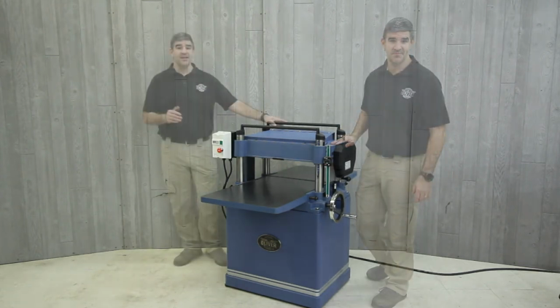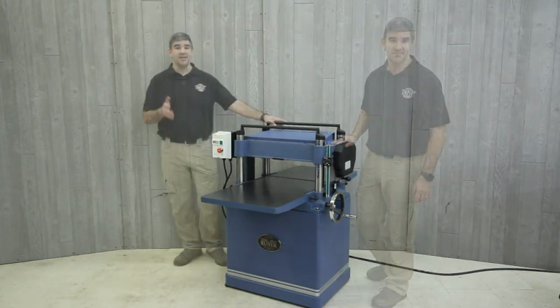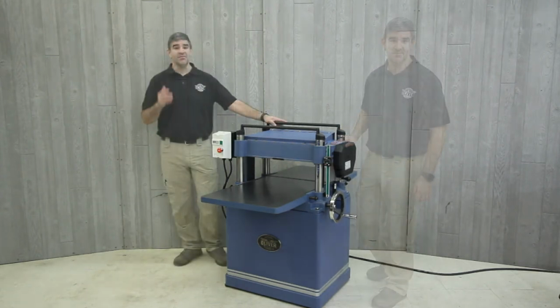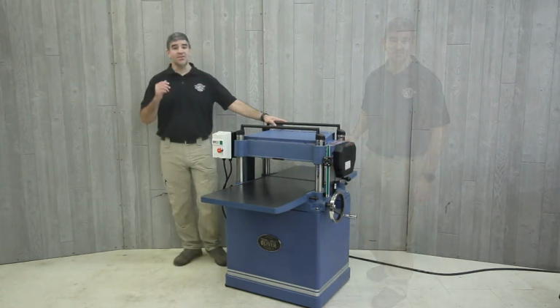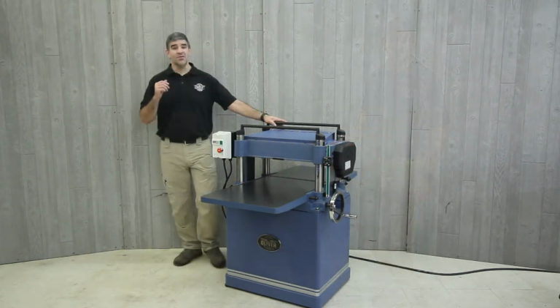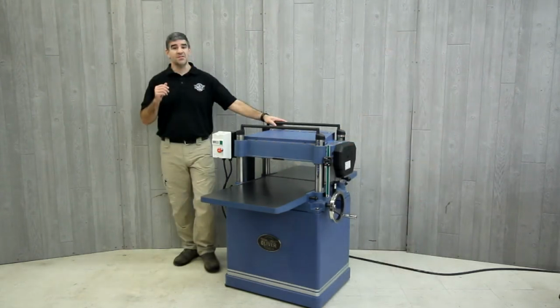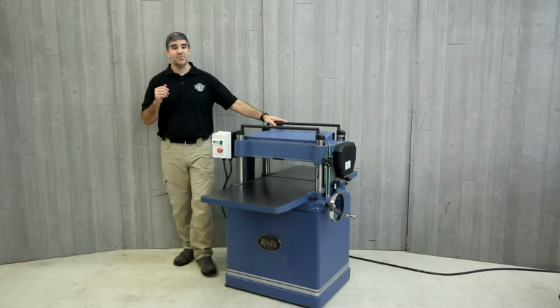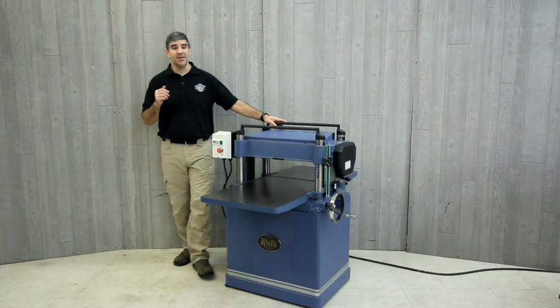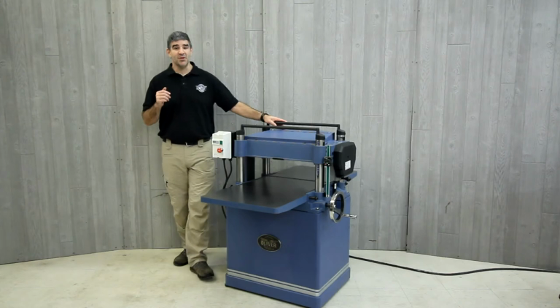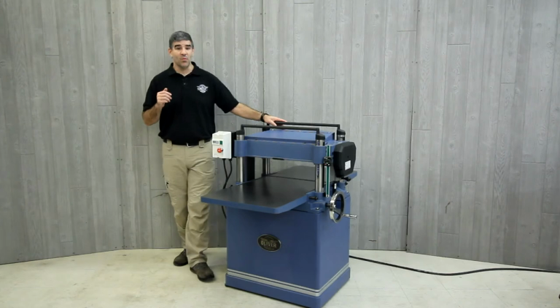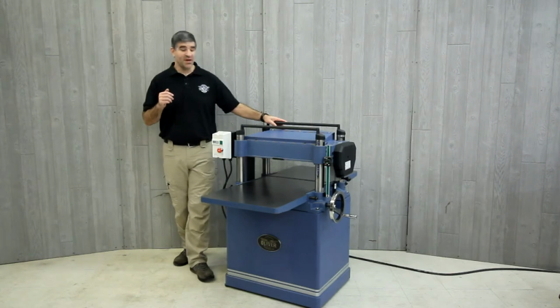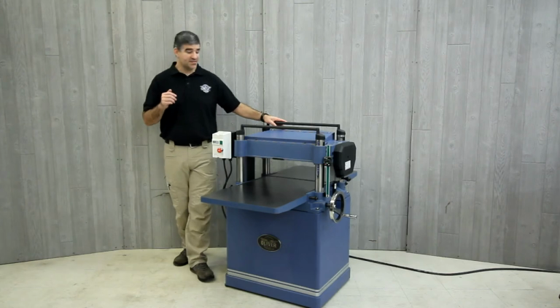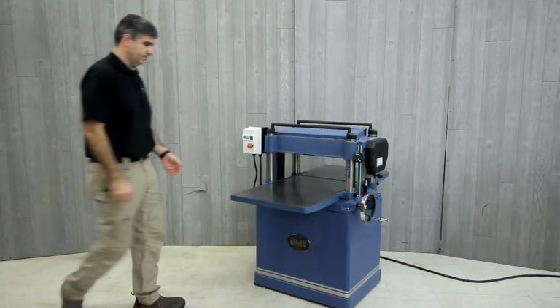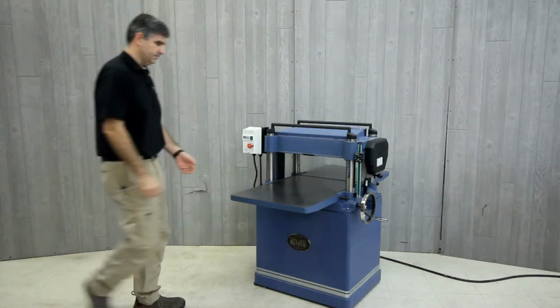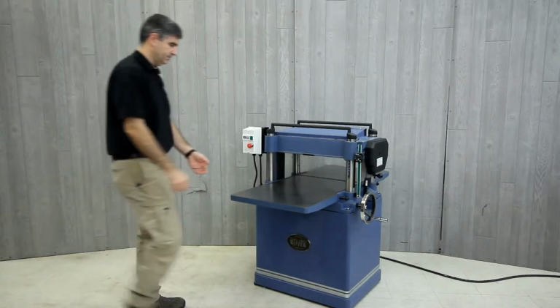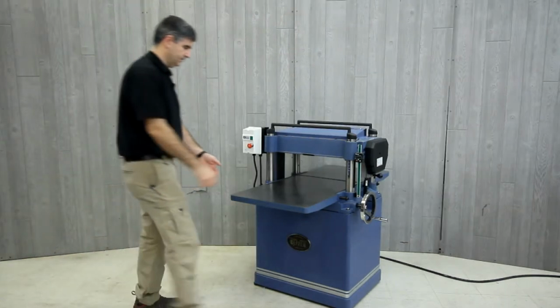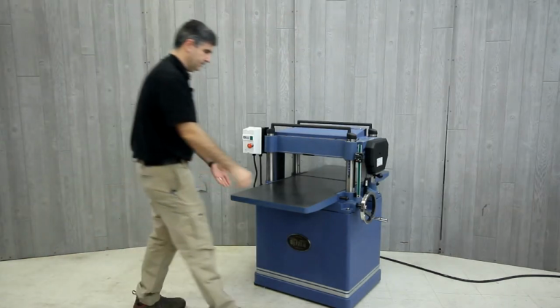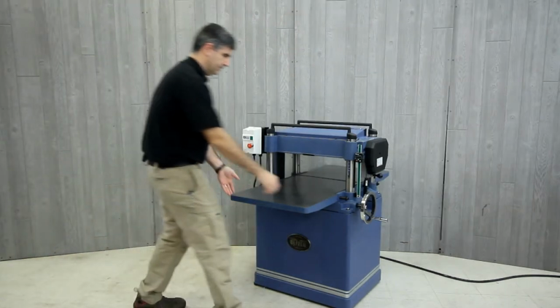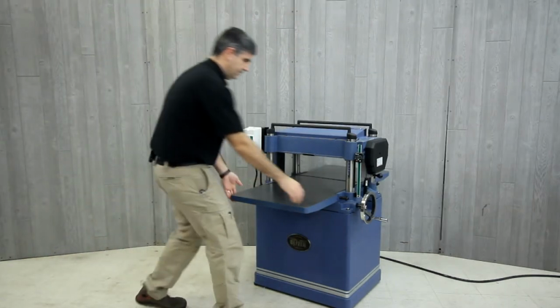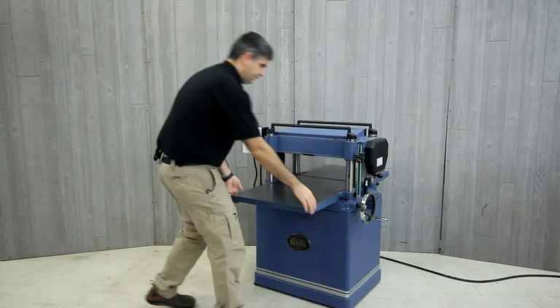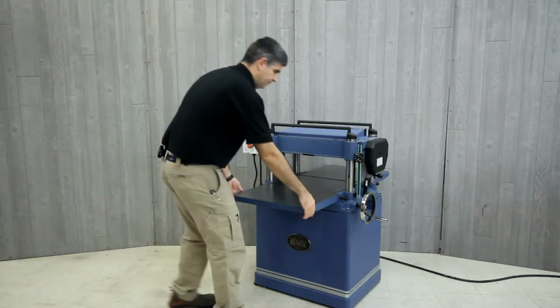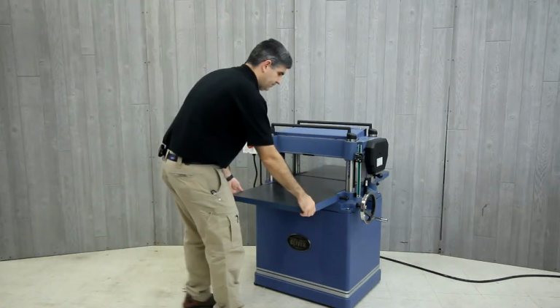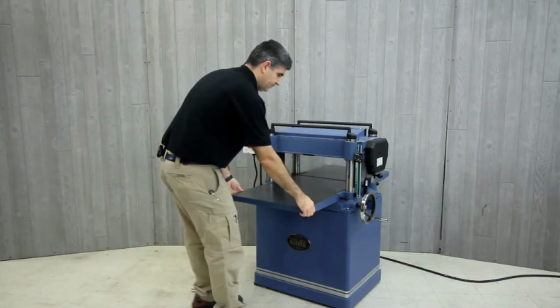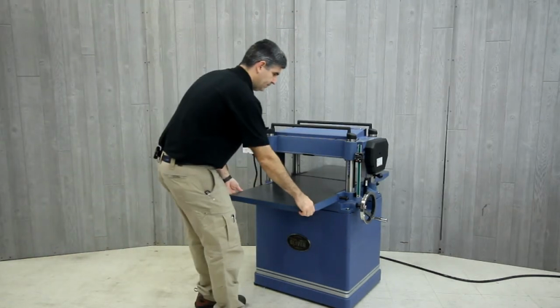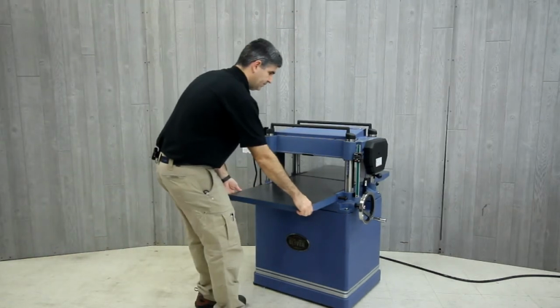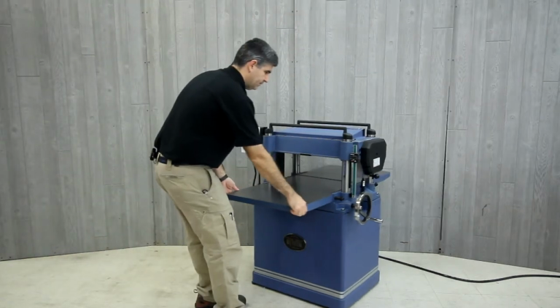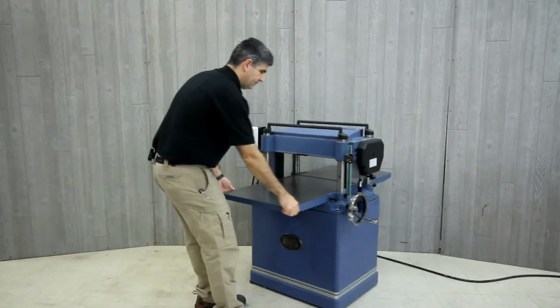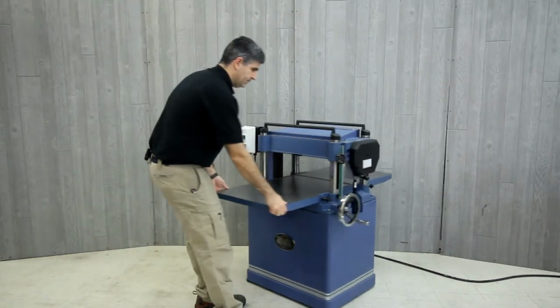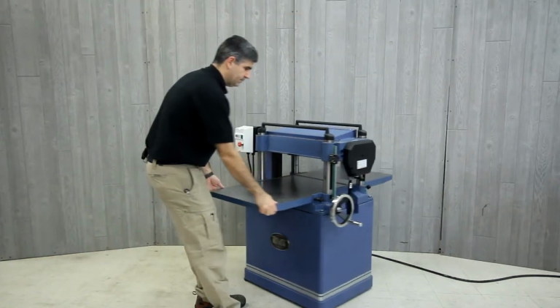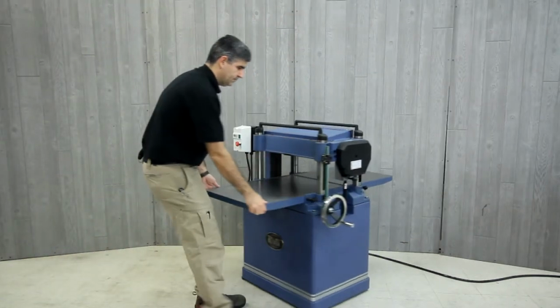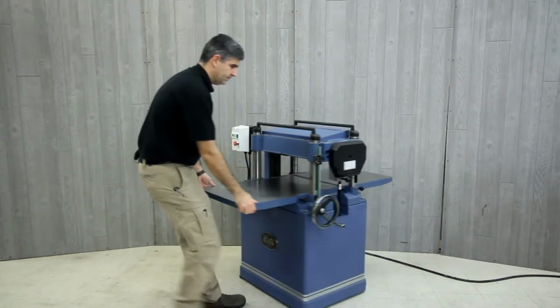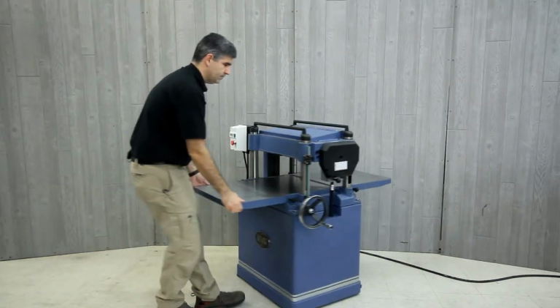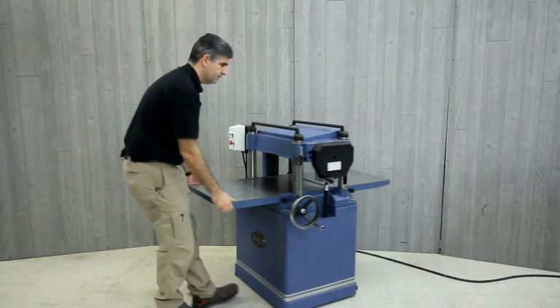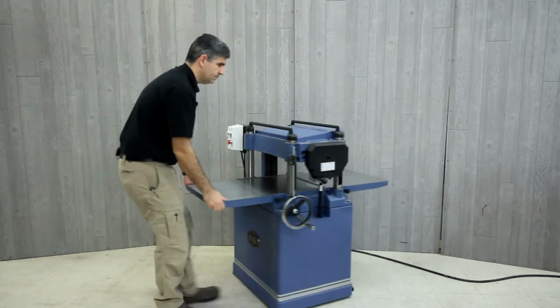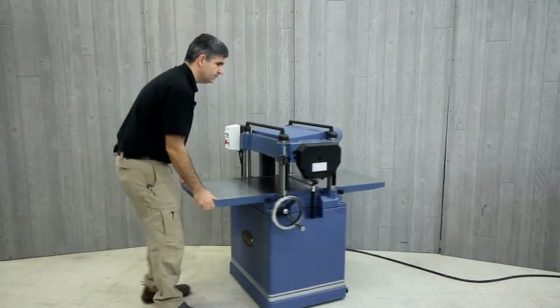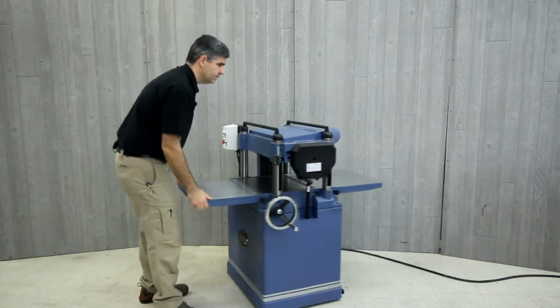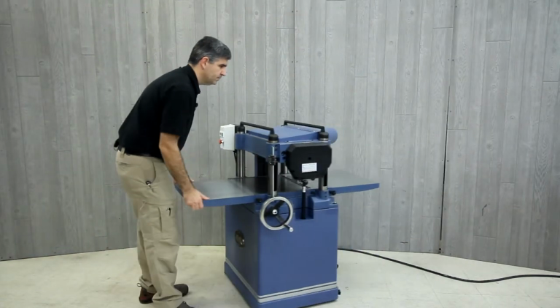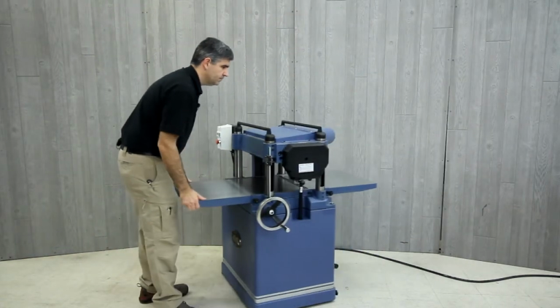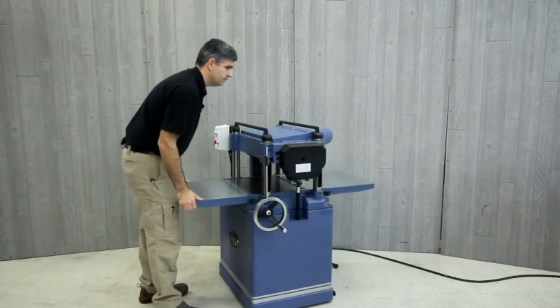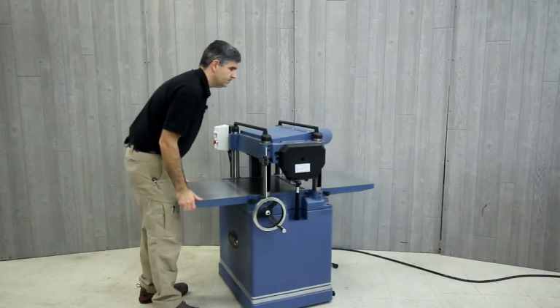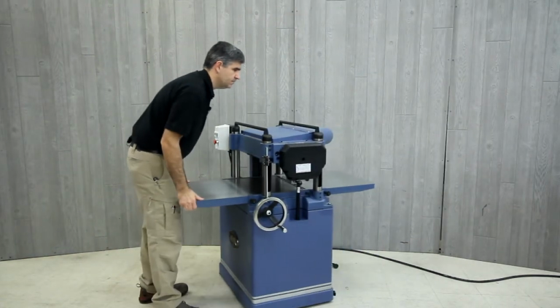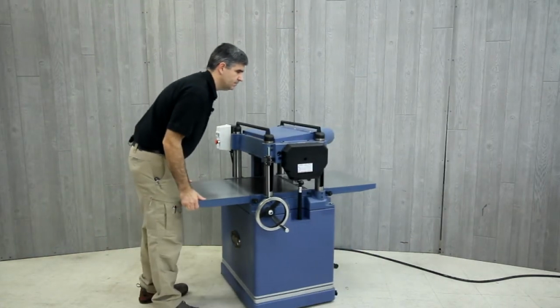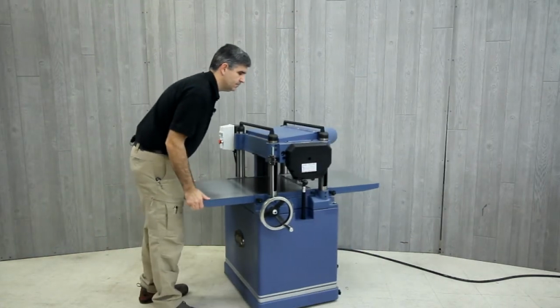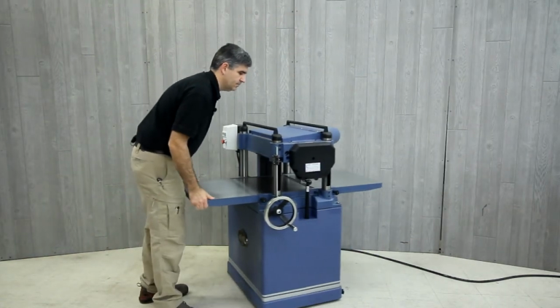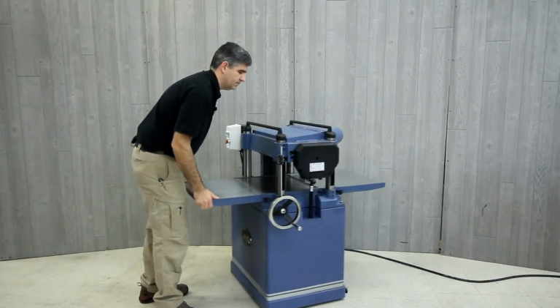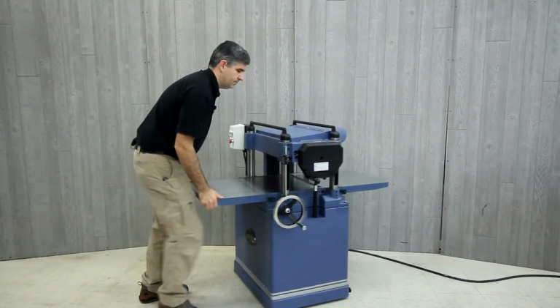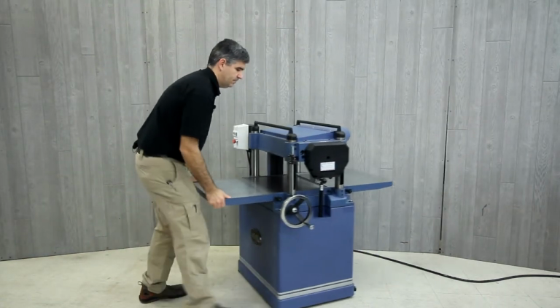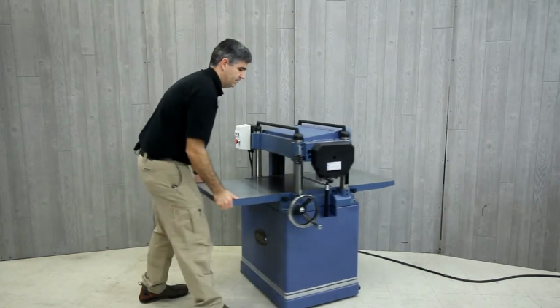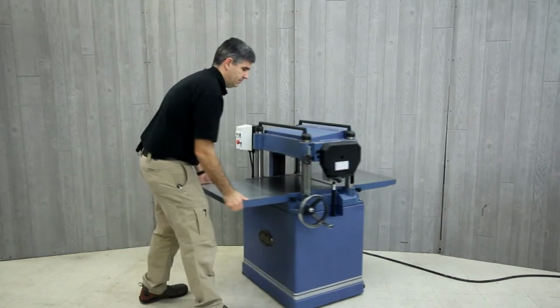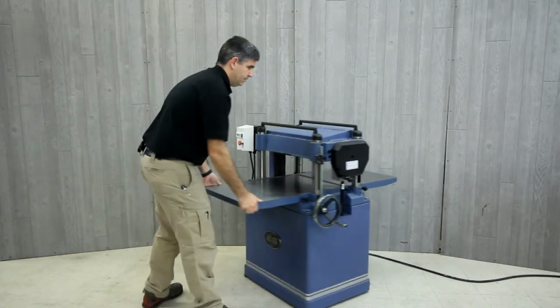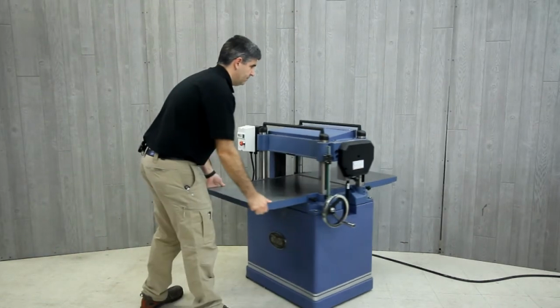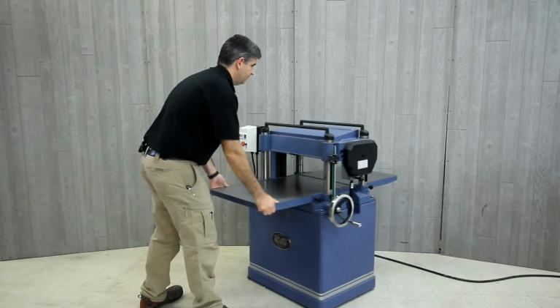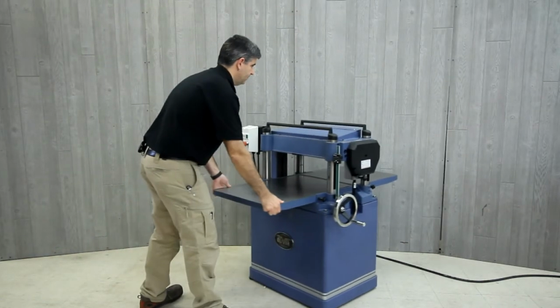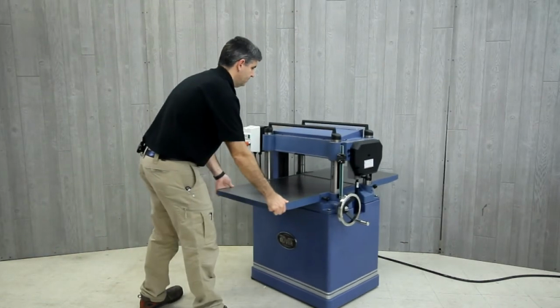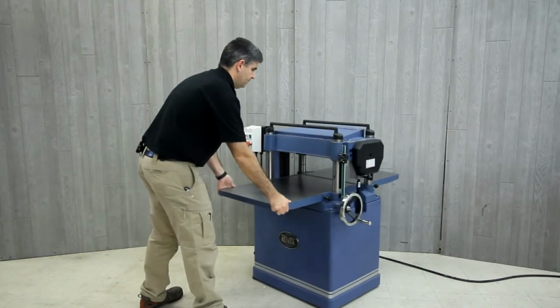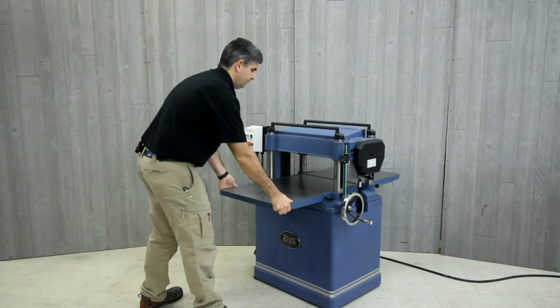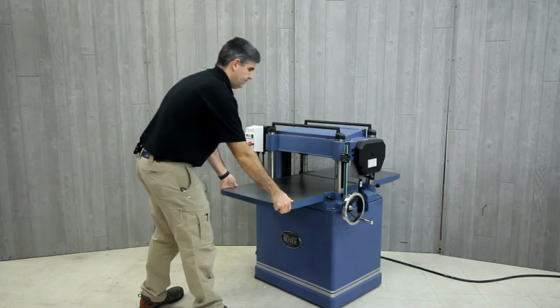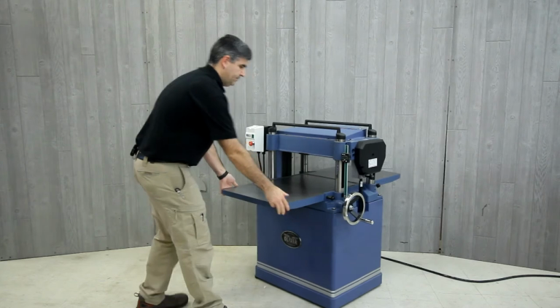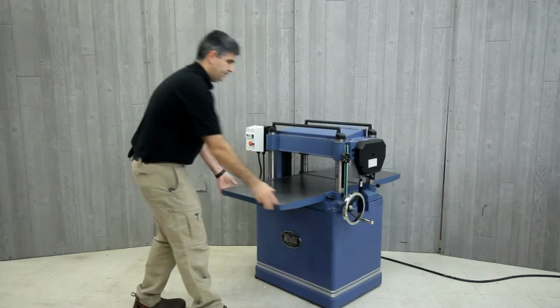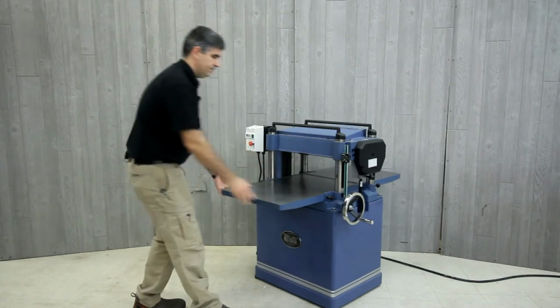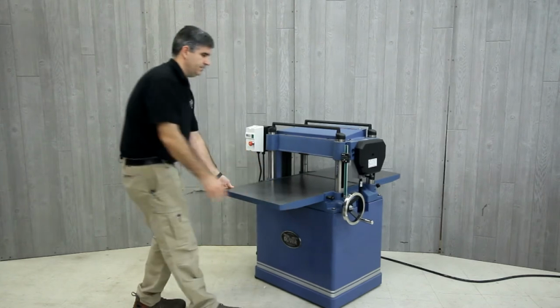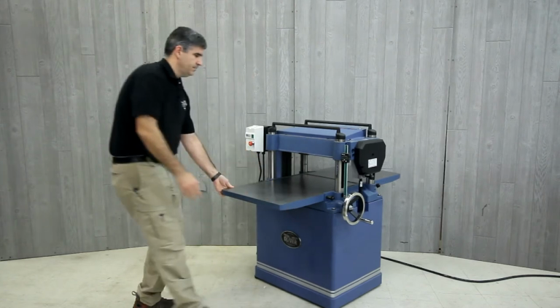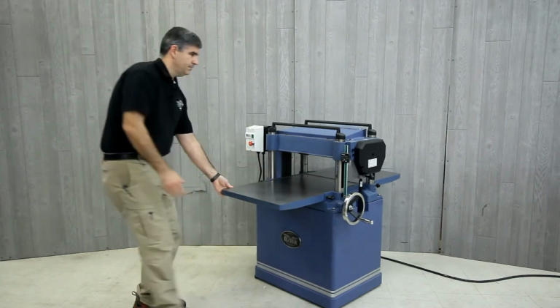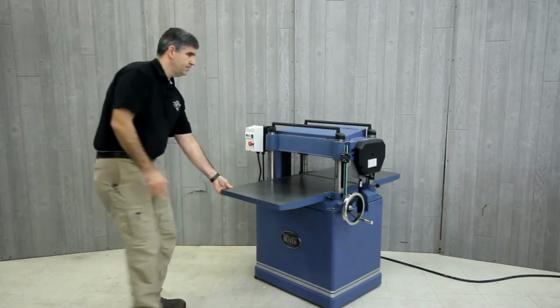Even though this planer weighs in well over 500 pounds, the included mobile base allows for easy movement around the workshop.